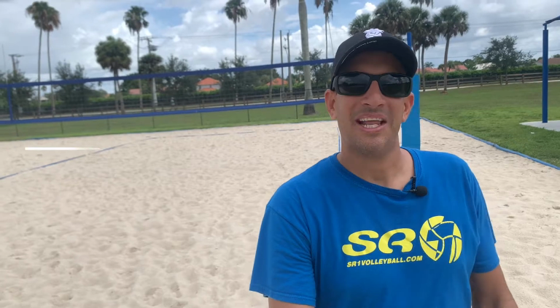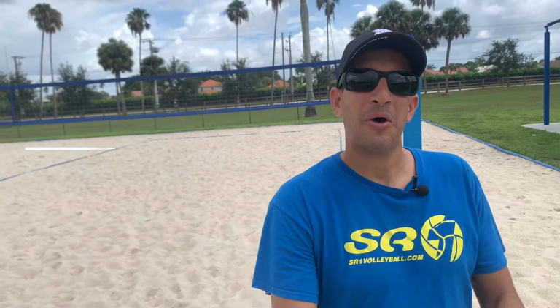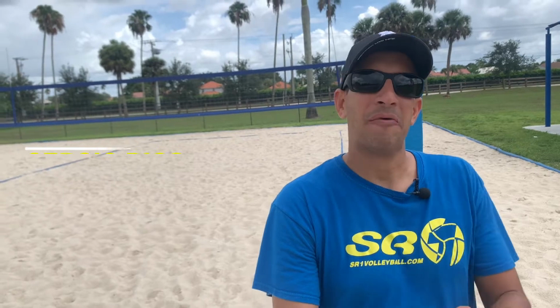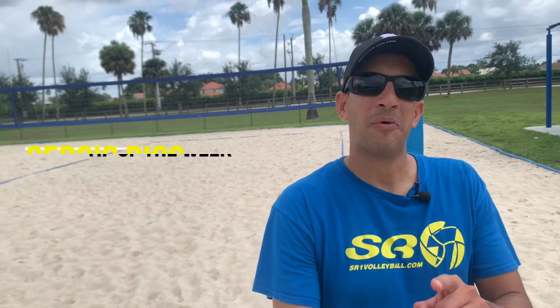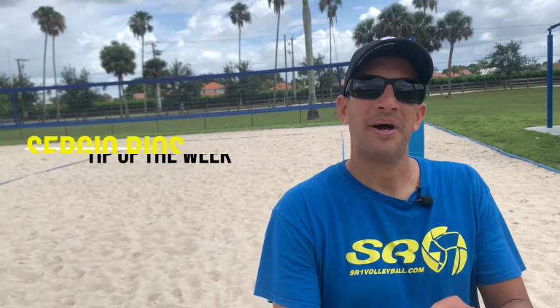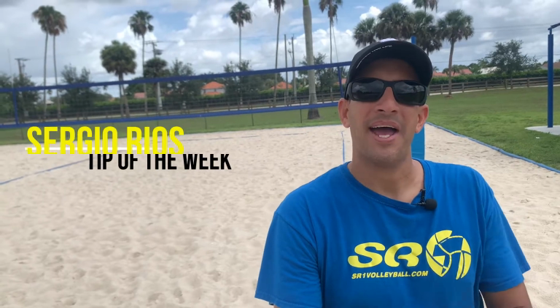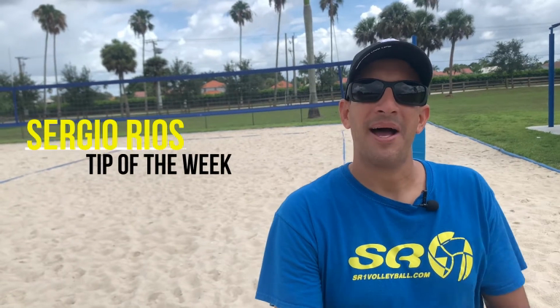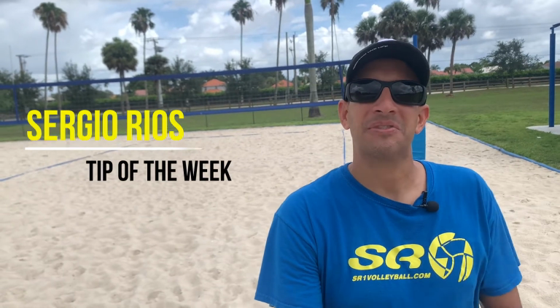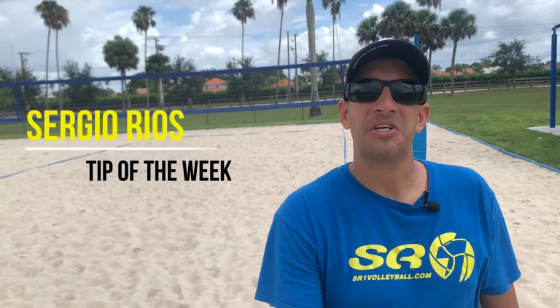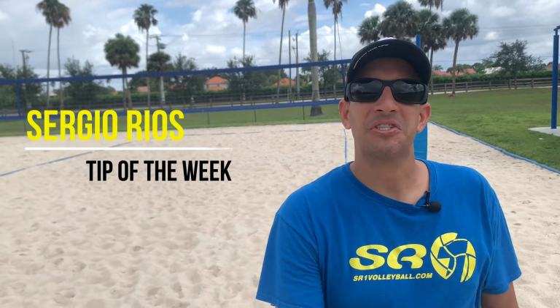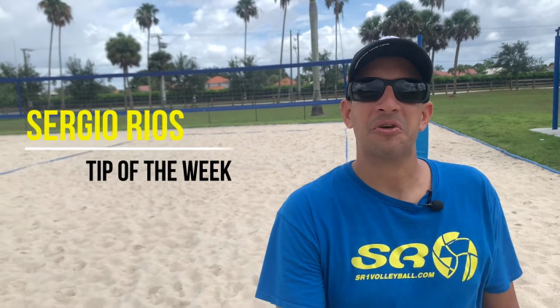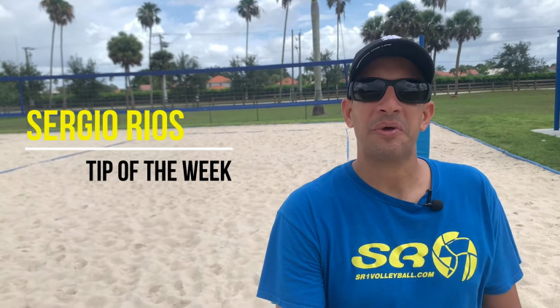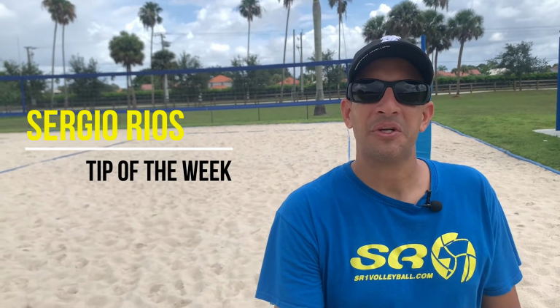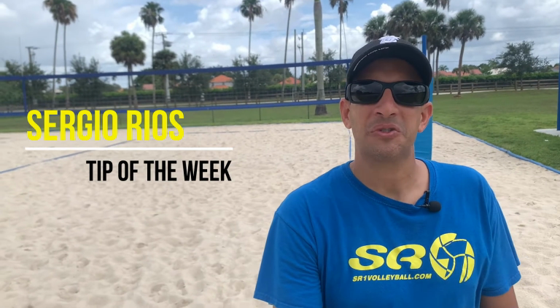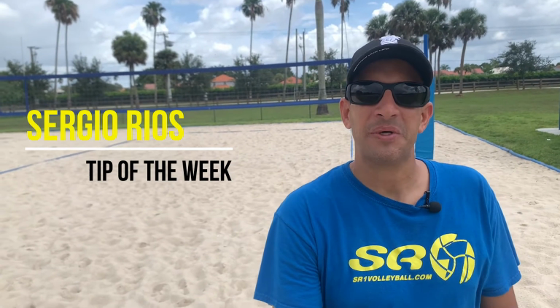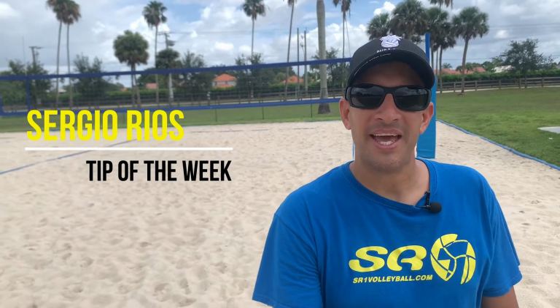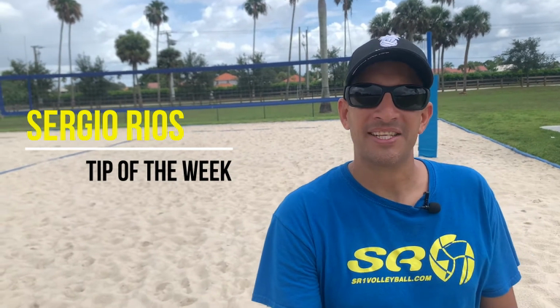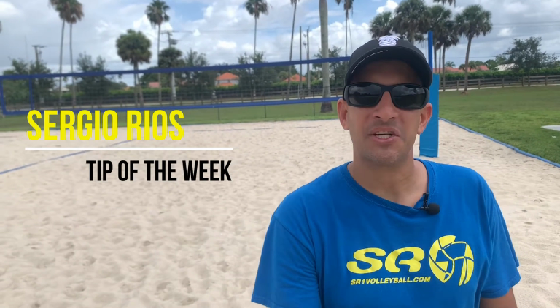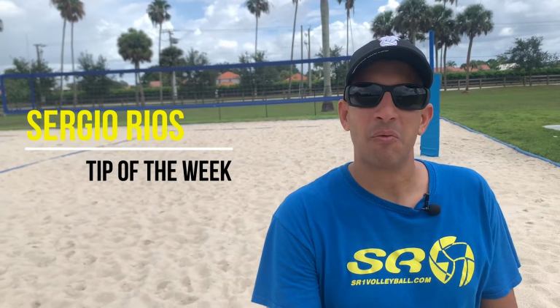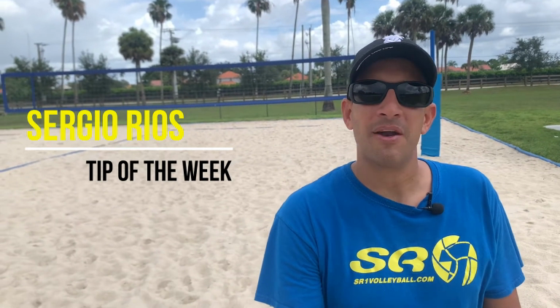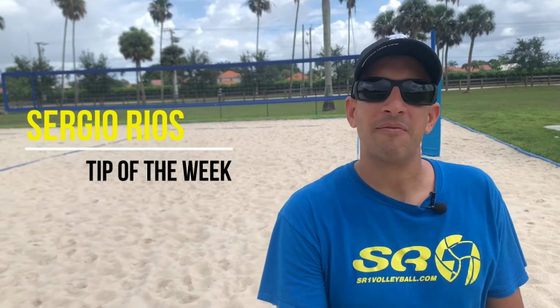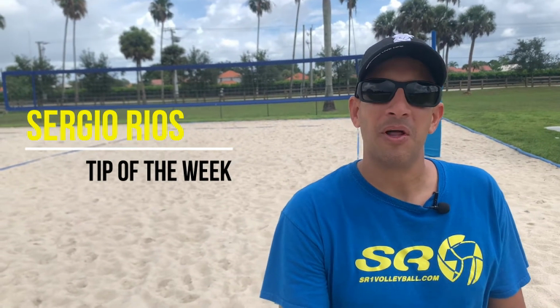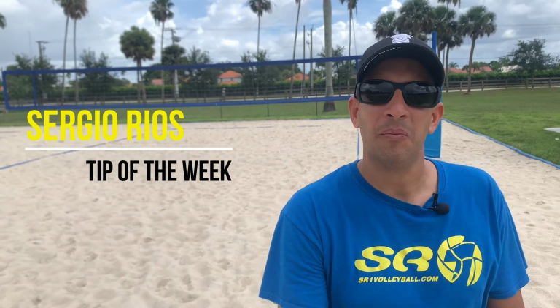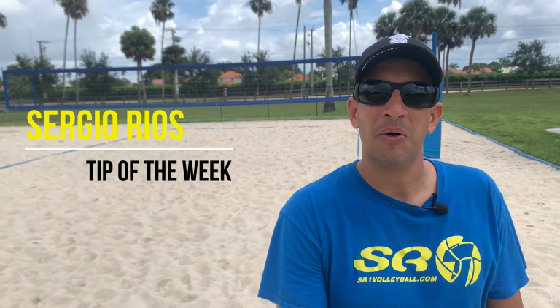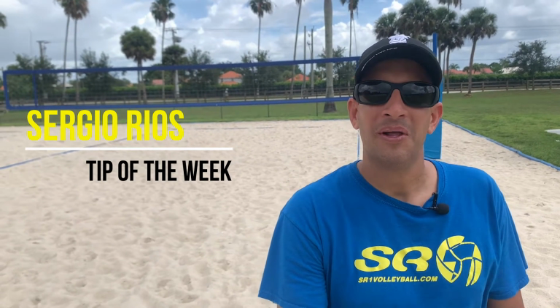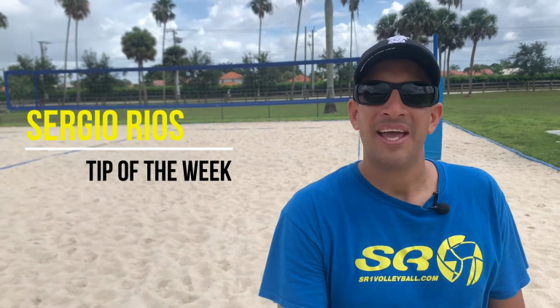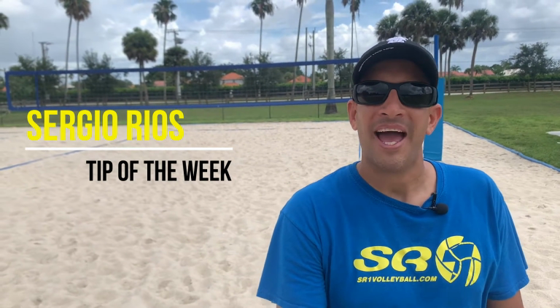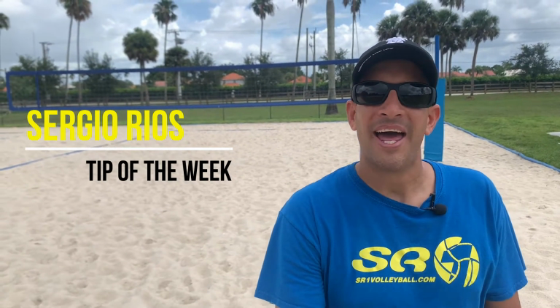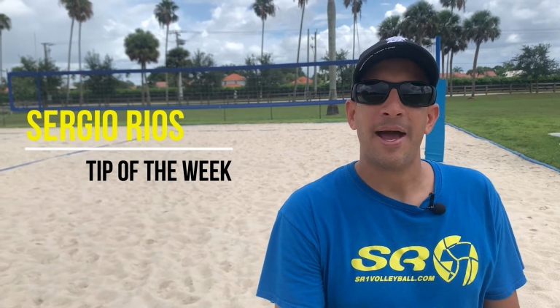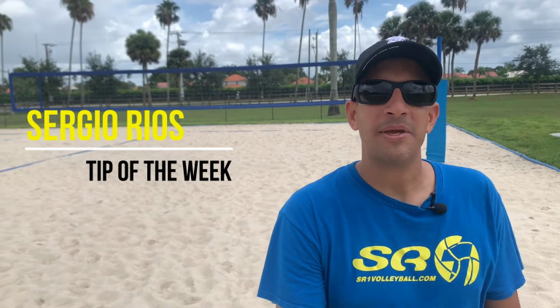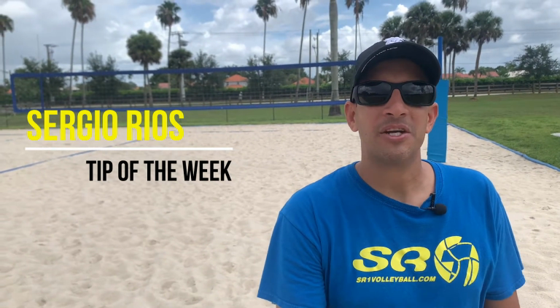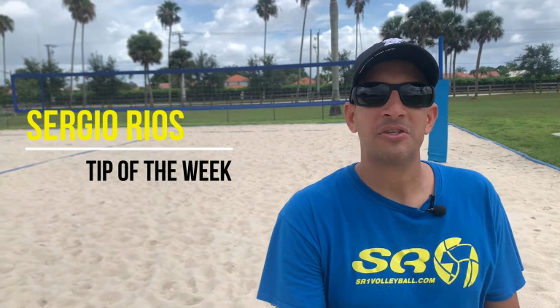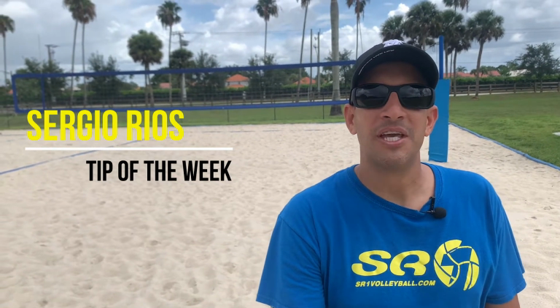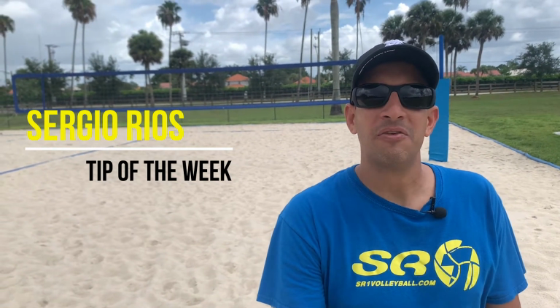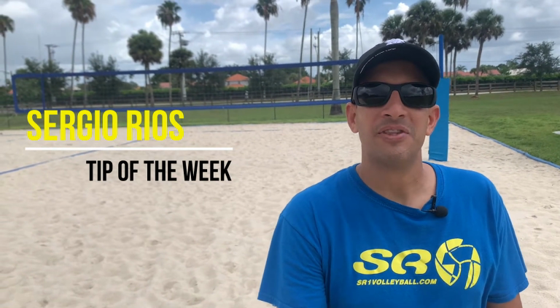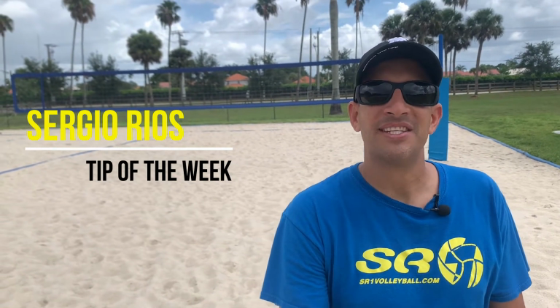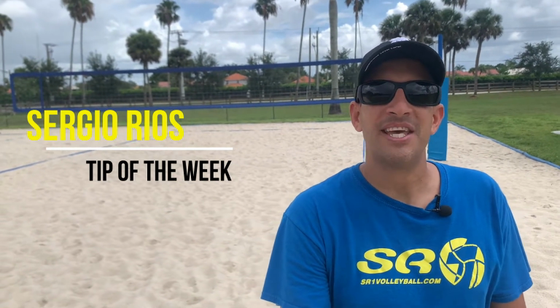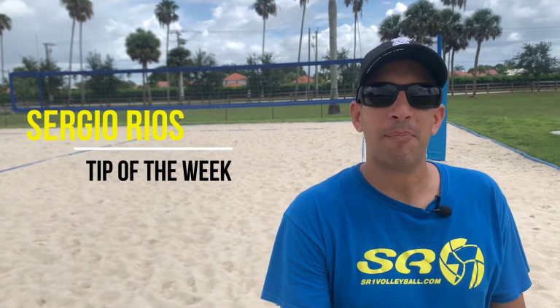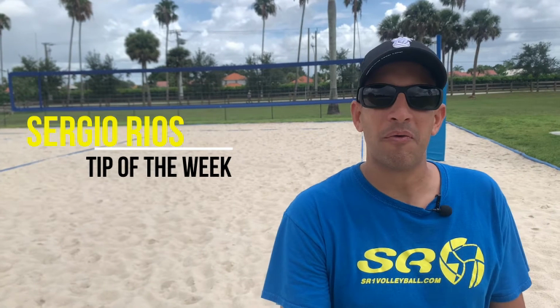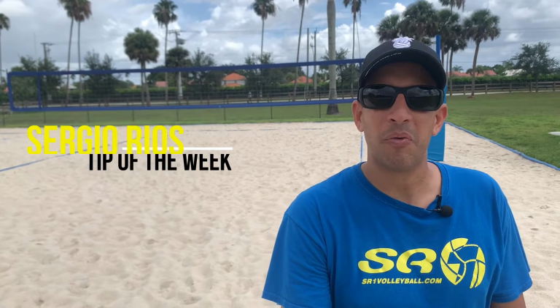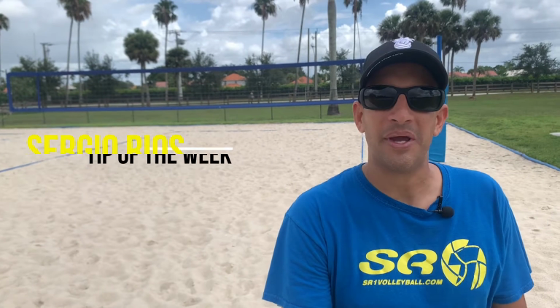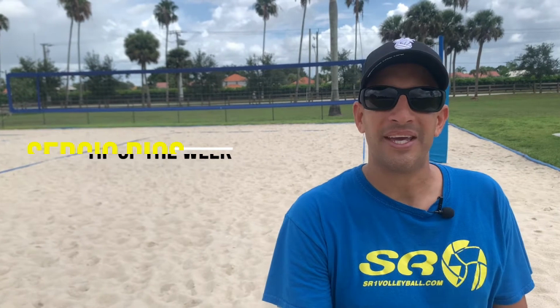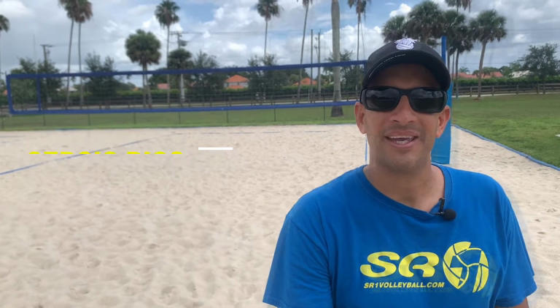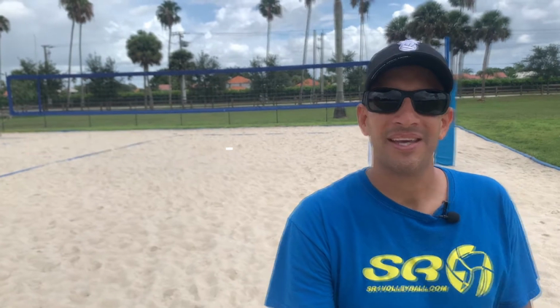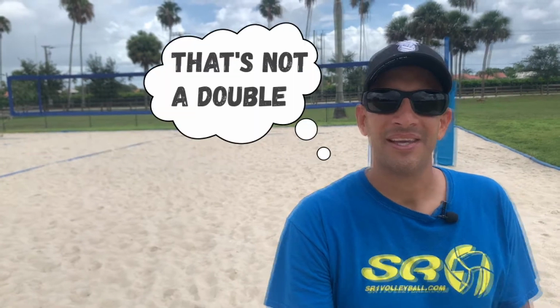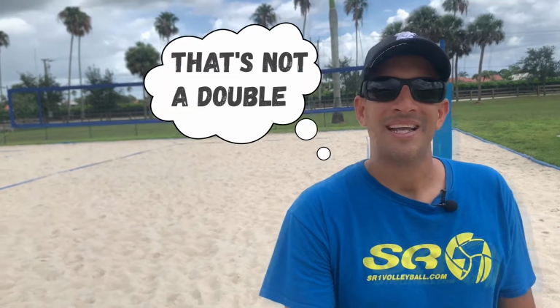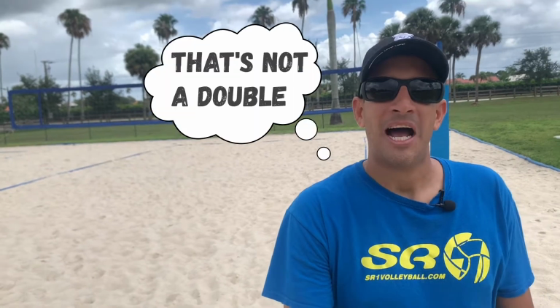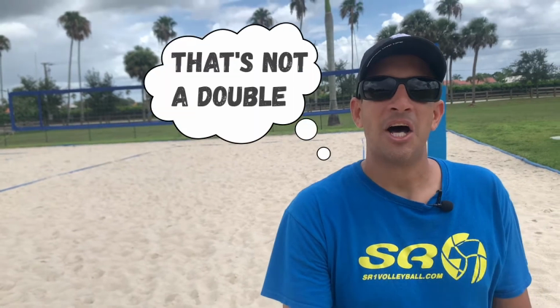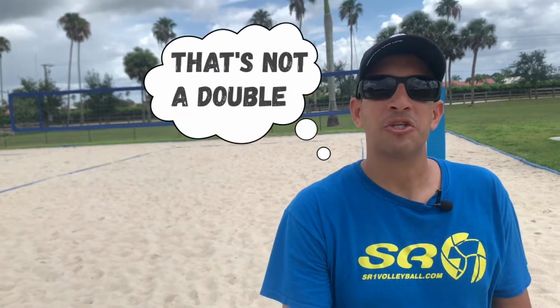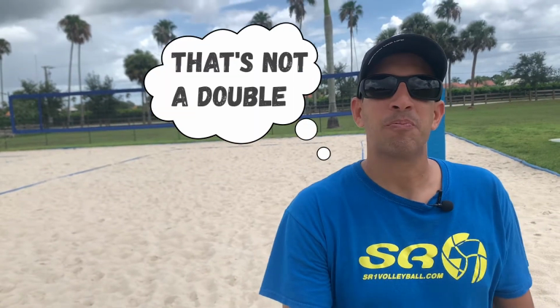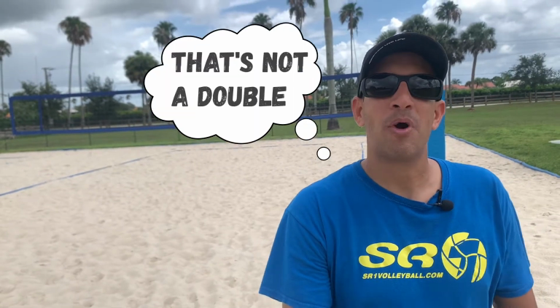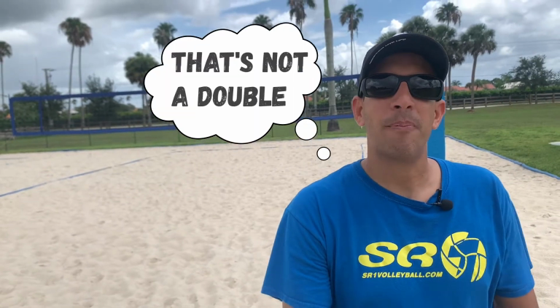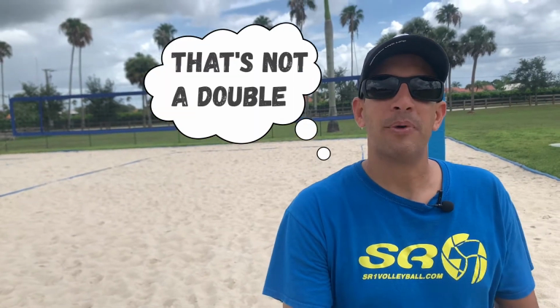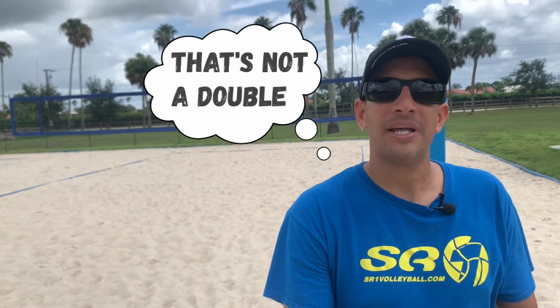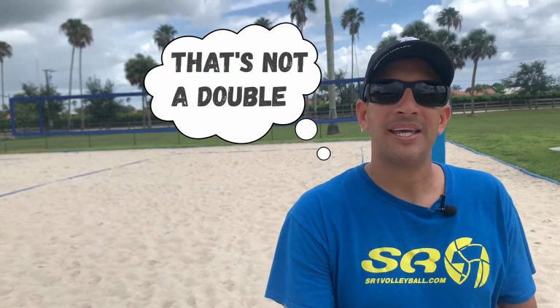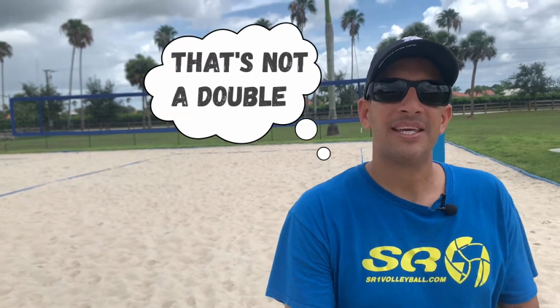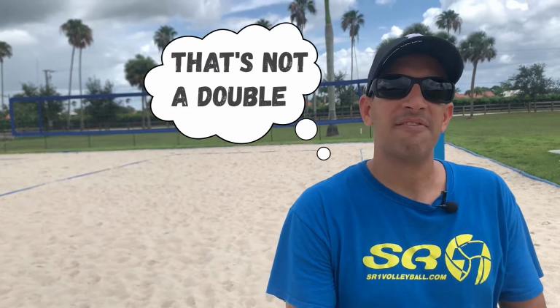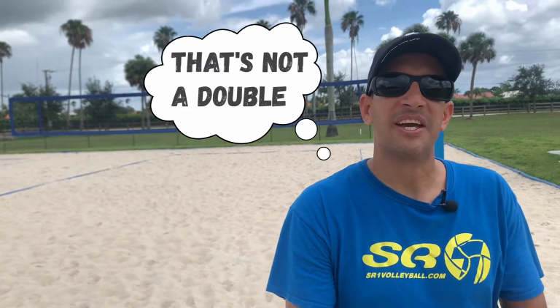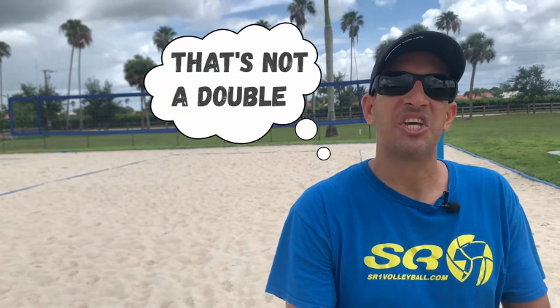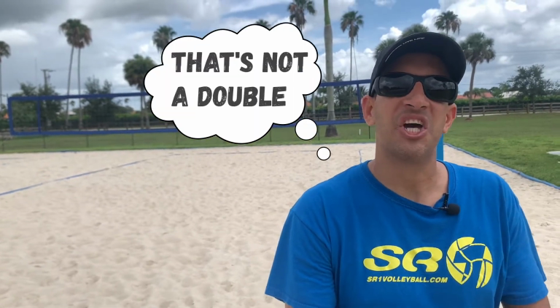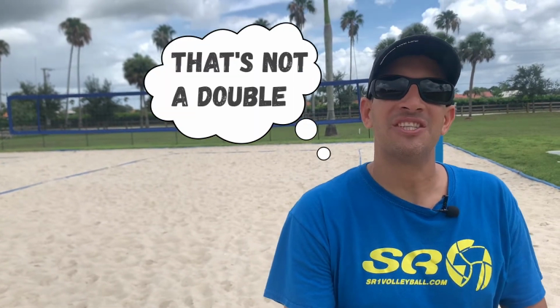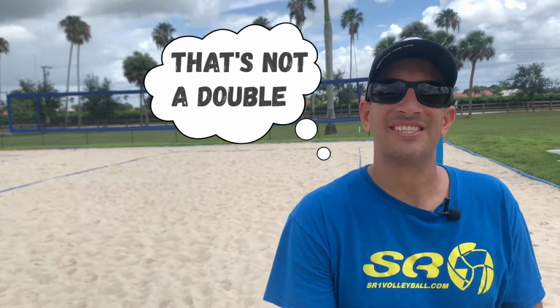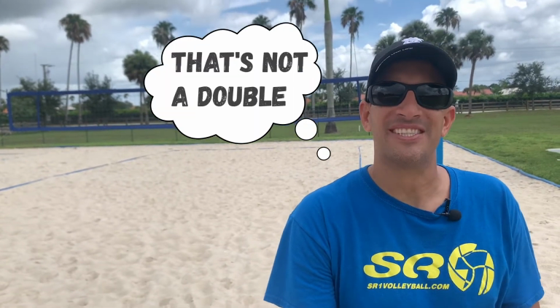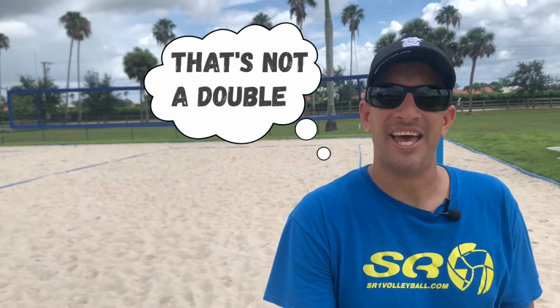Hello everyone, I'm Sergio Rios with SR1 Volleyball and I'm here to give you the tip of the week: how to properly give a good set.